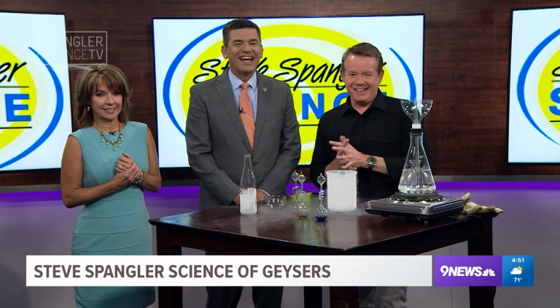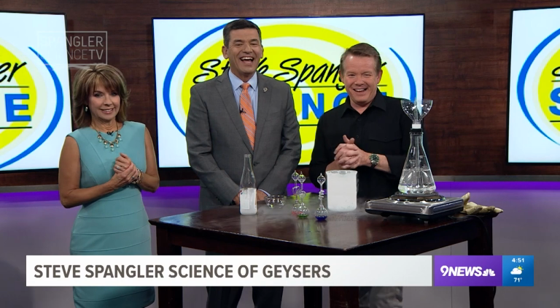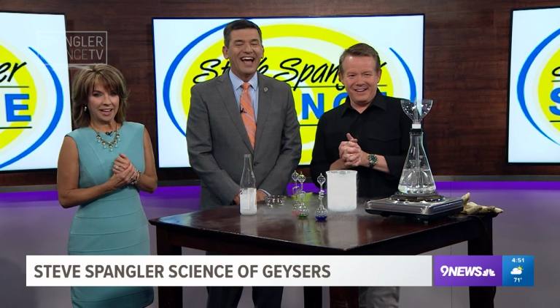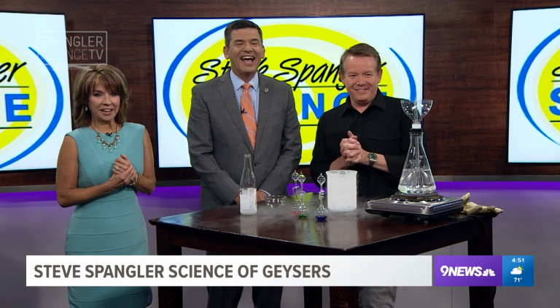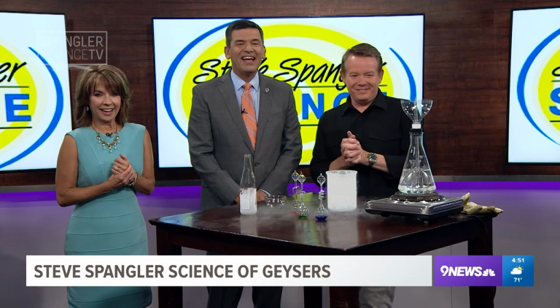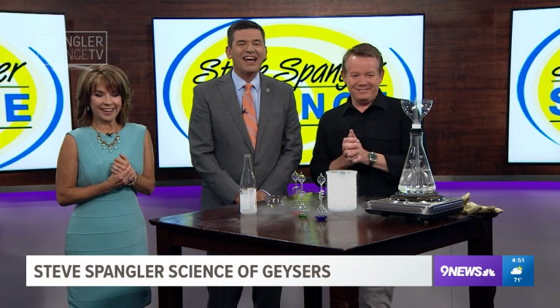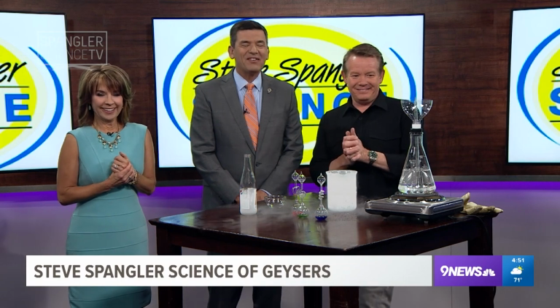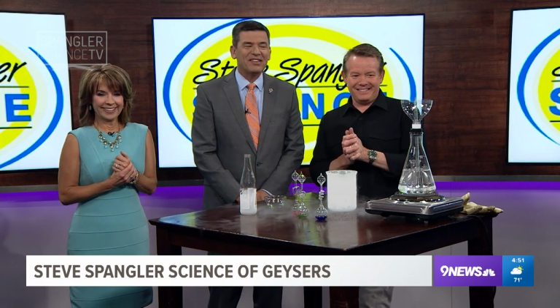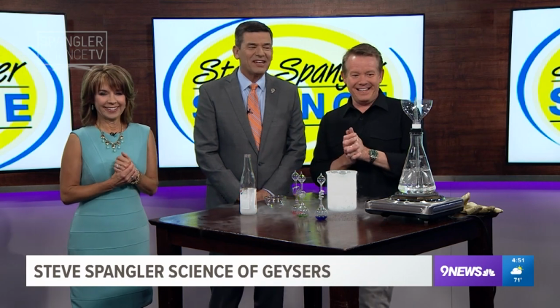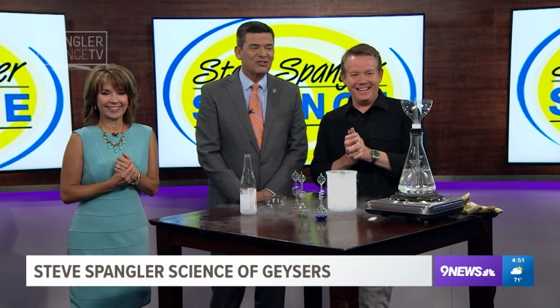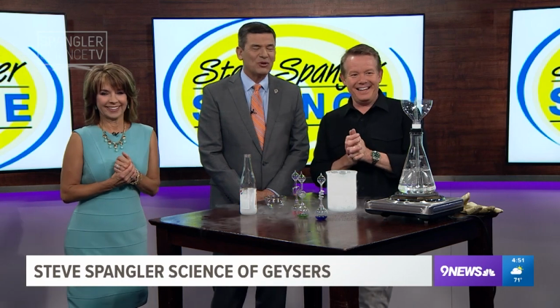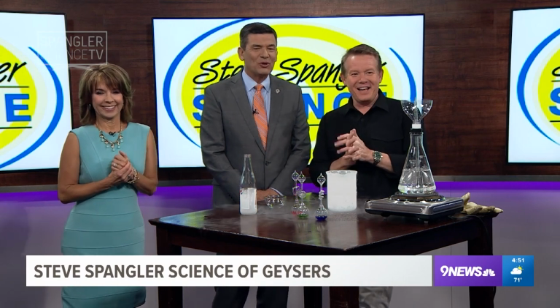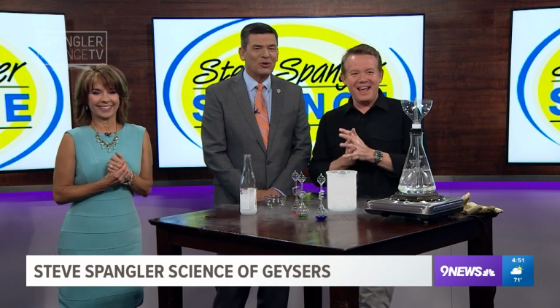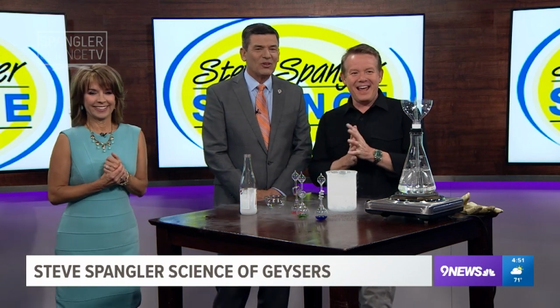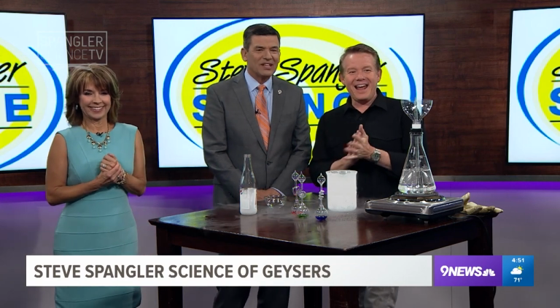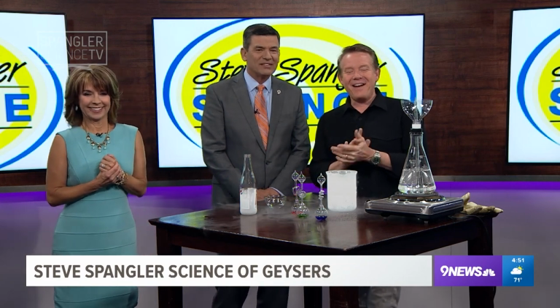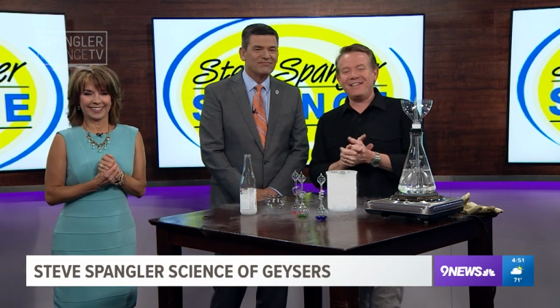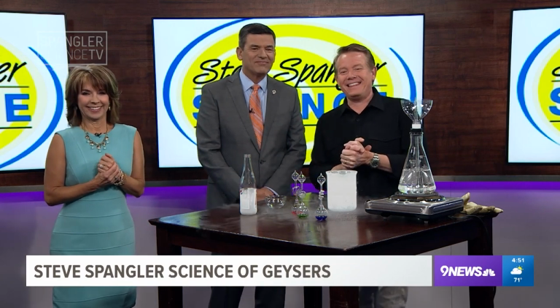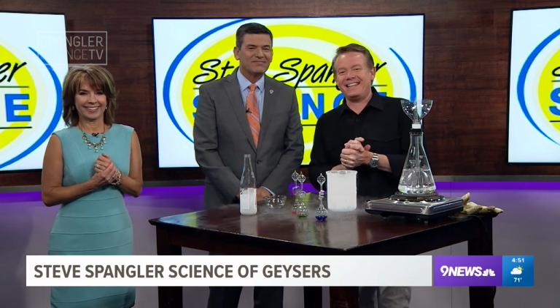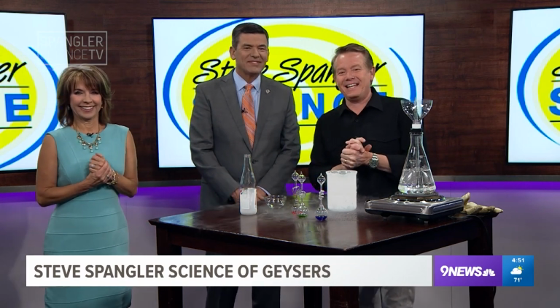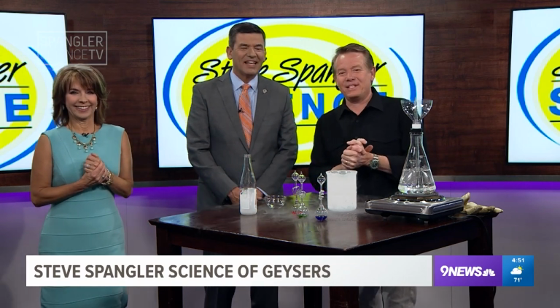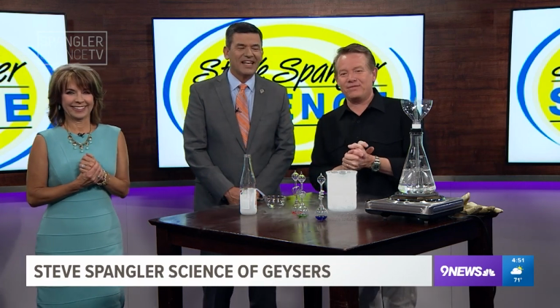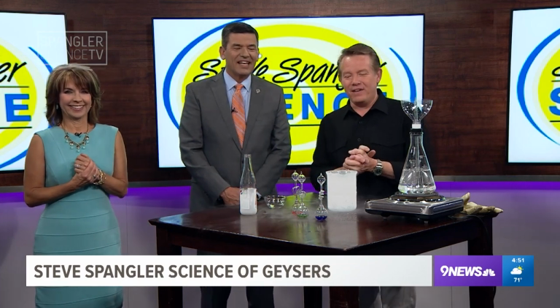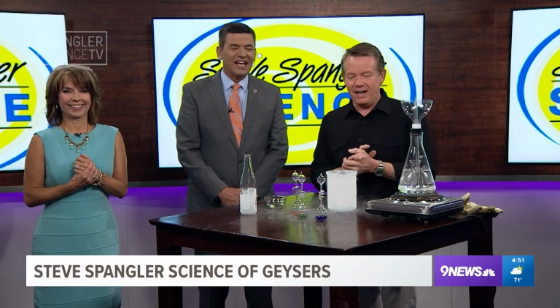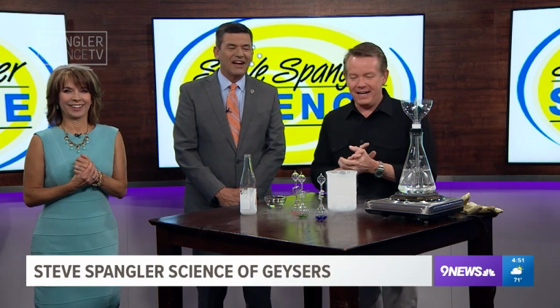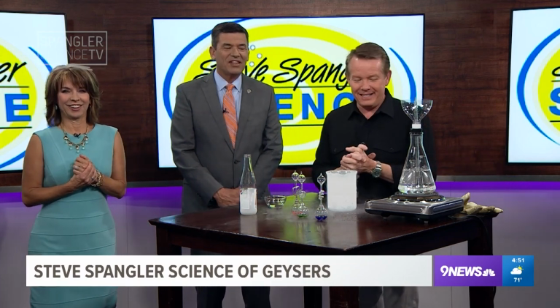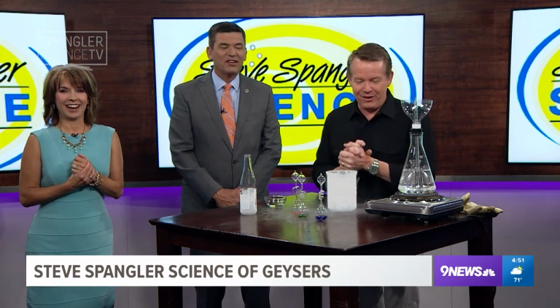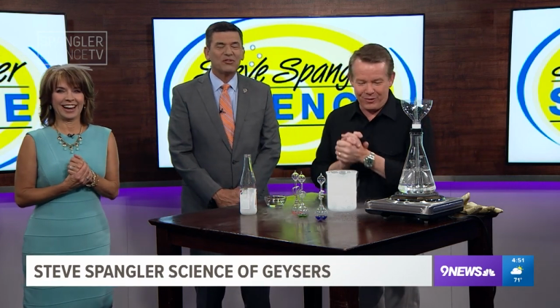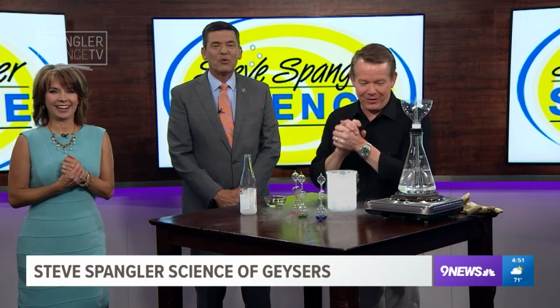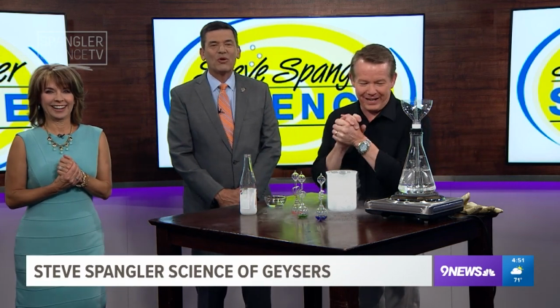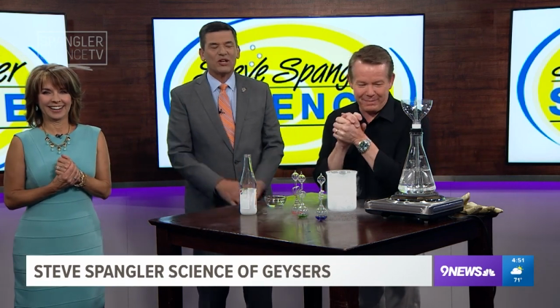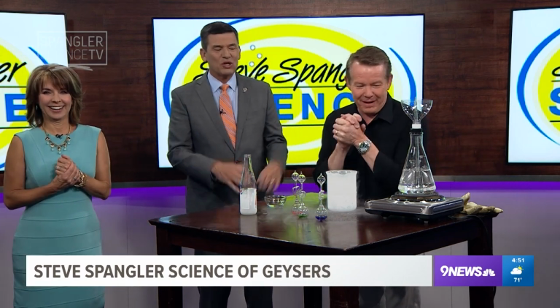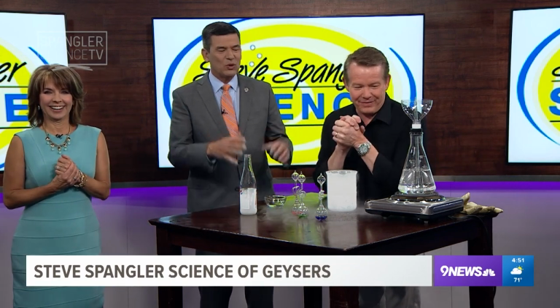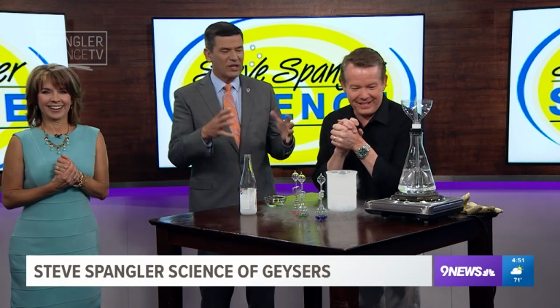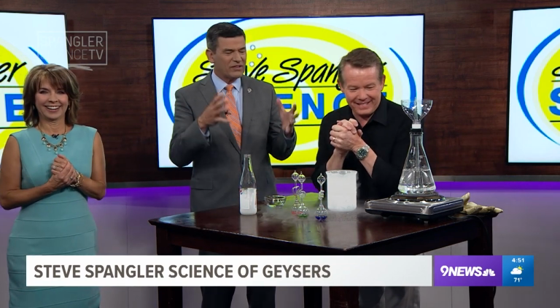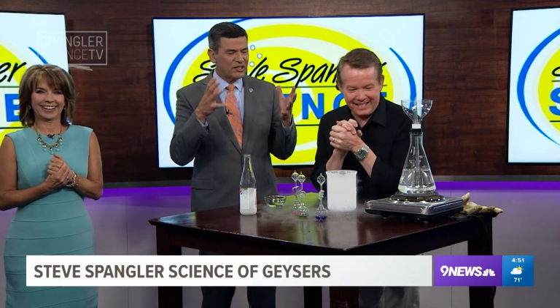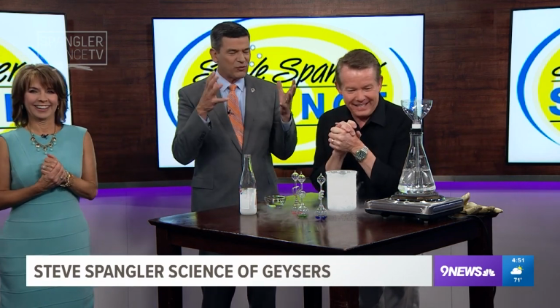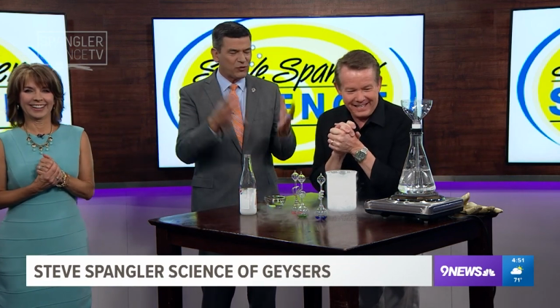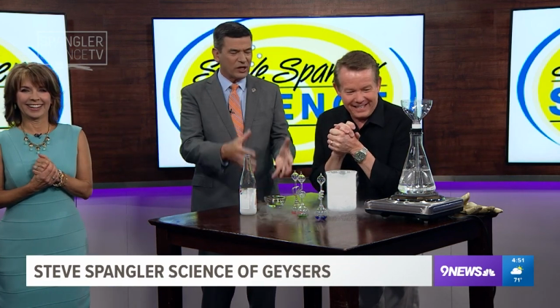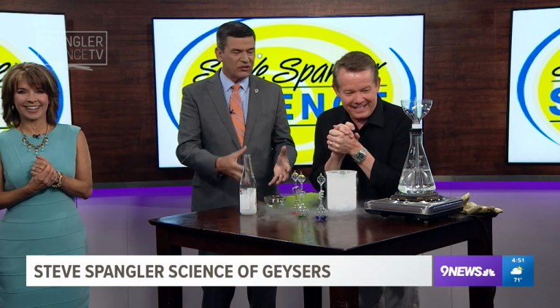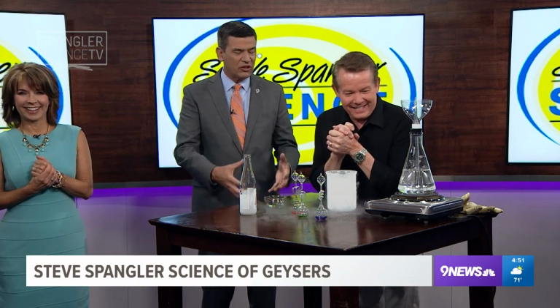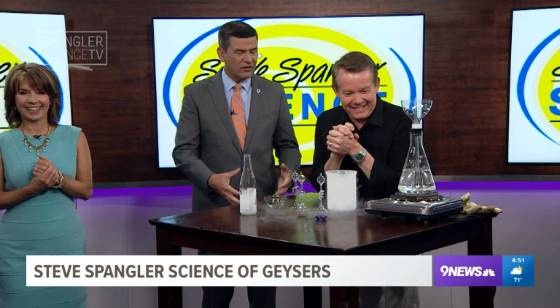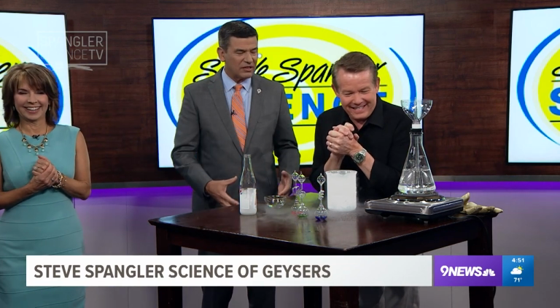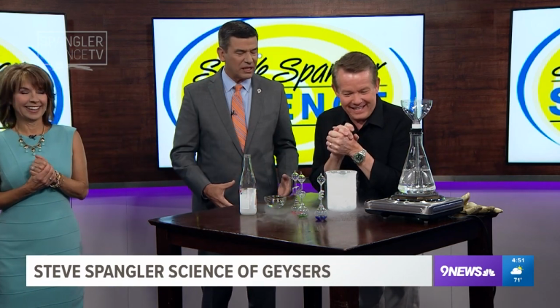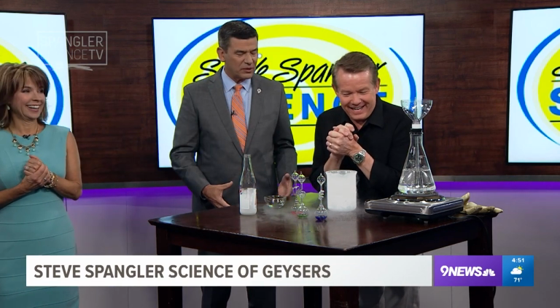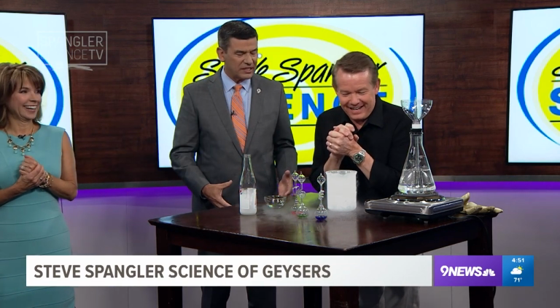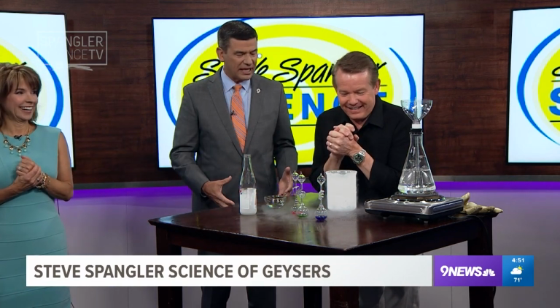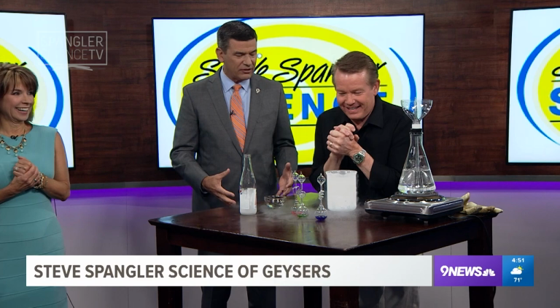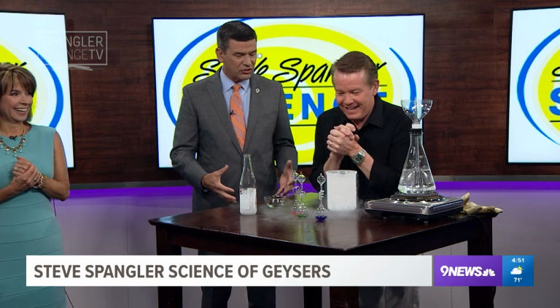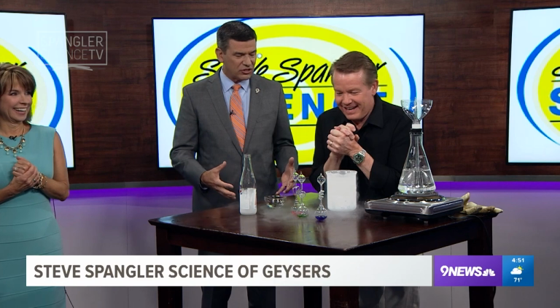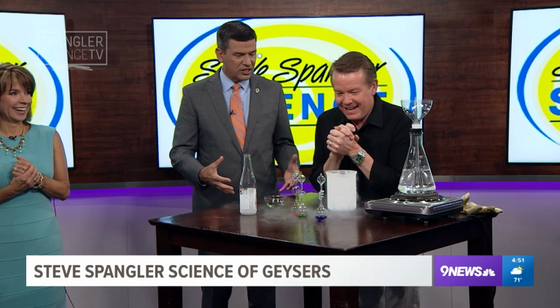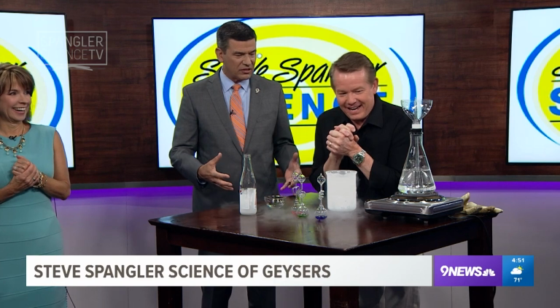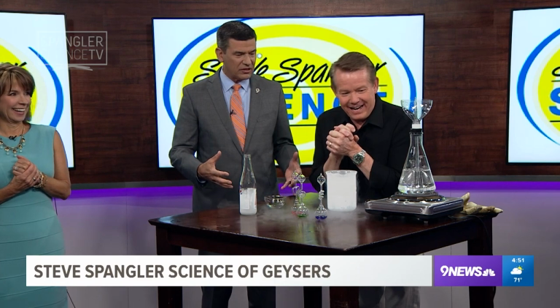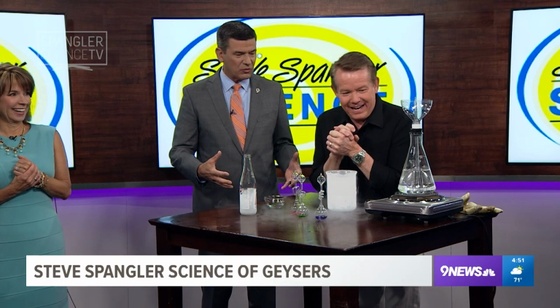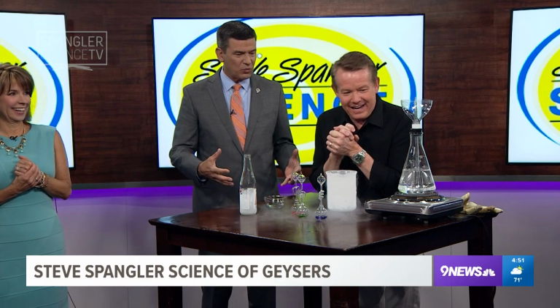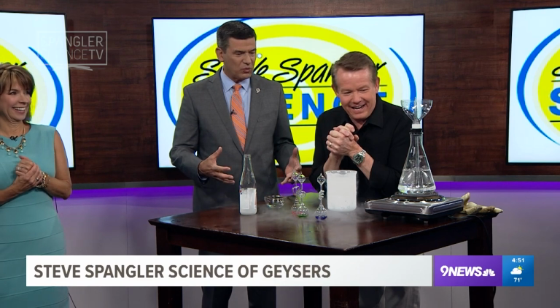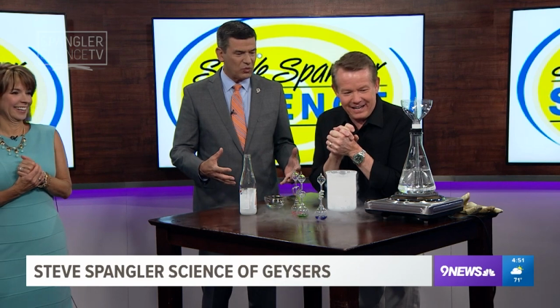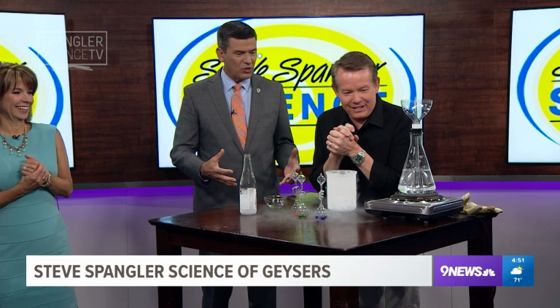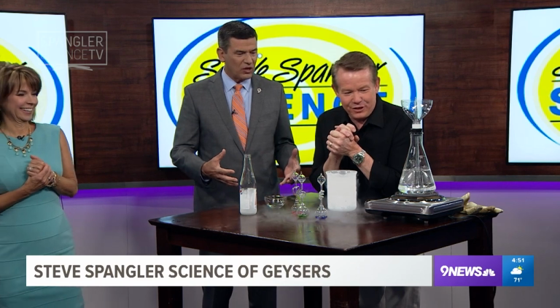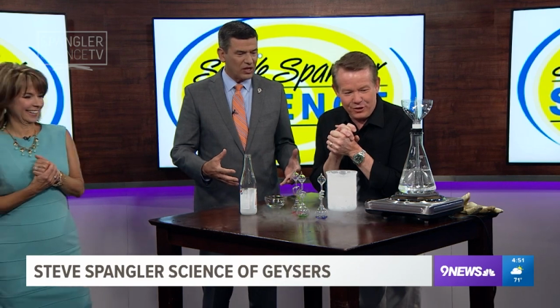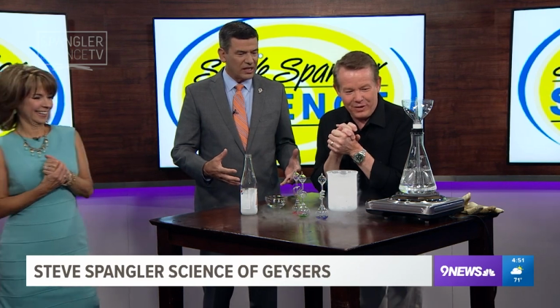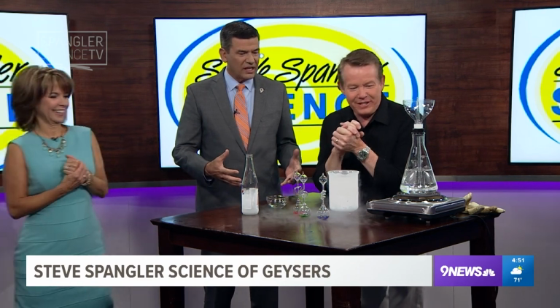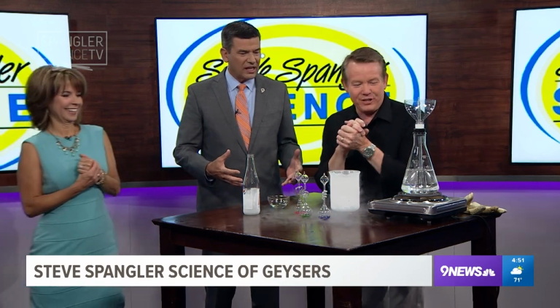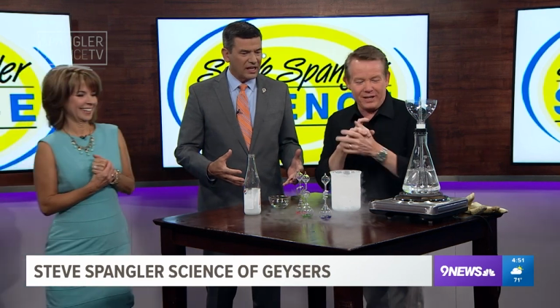Hey, everything's cool. Everything's fine. Everything's more than cool — everything's freezing. You have liquid nitrogen. I do.